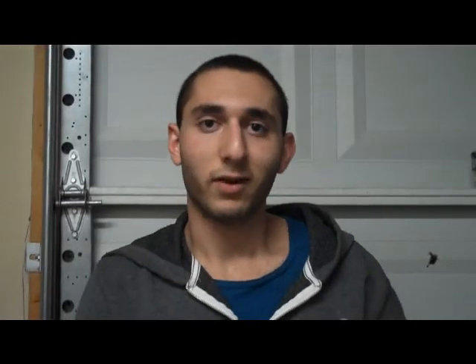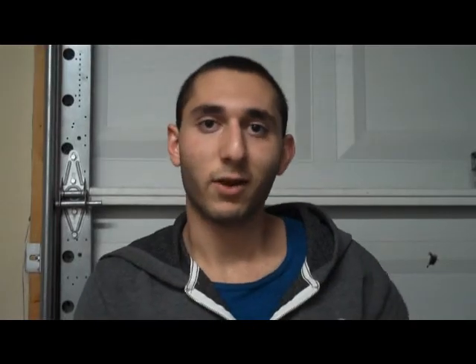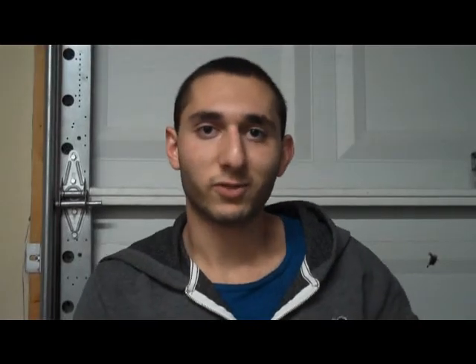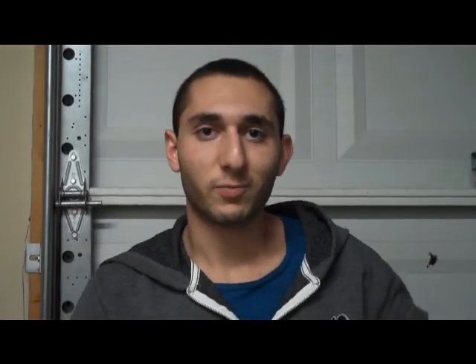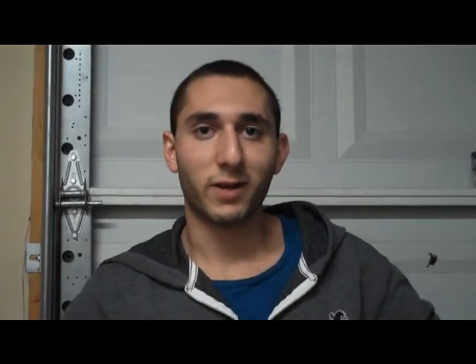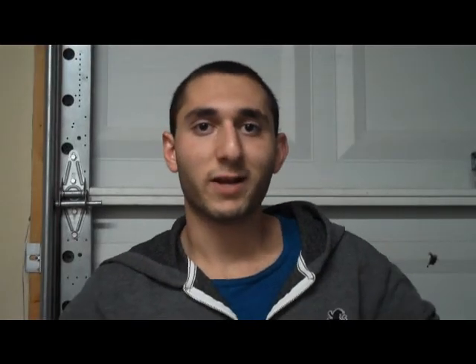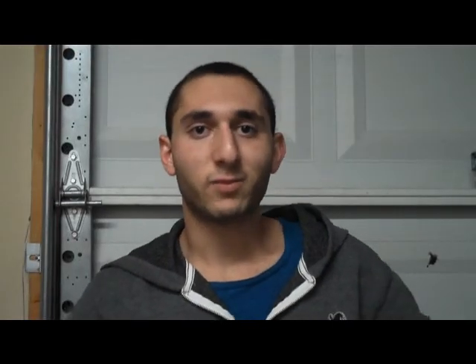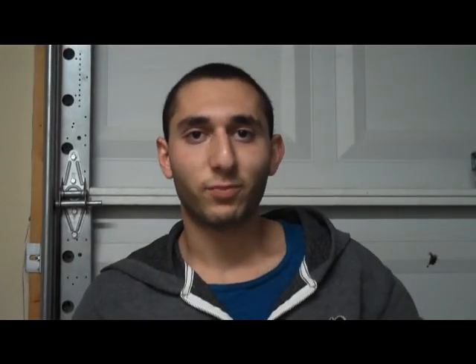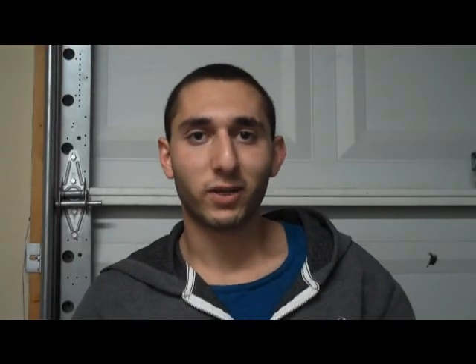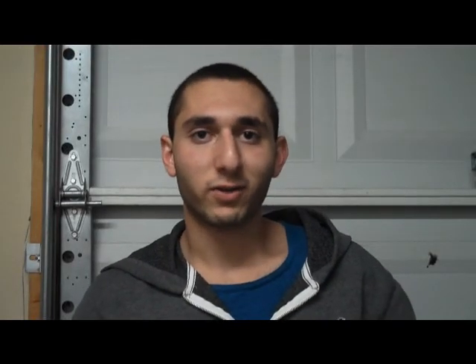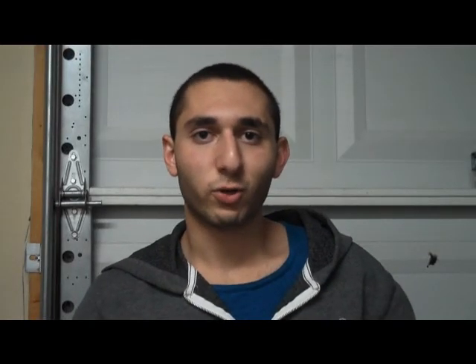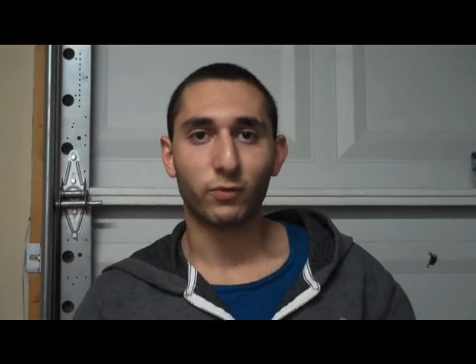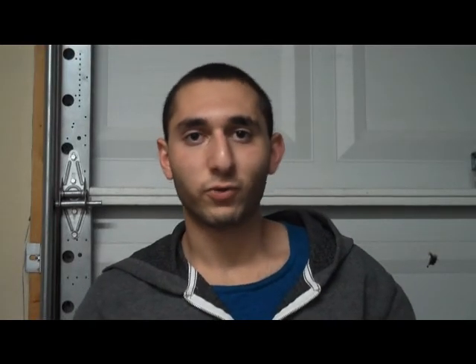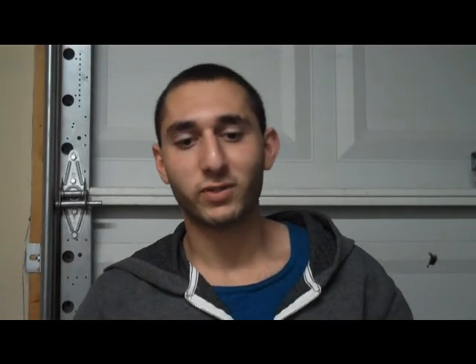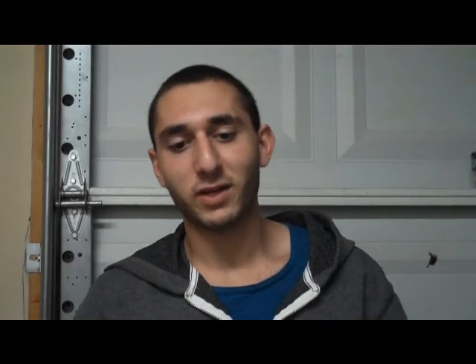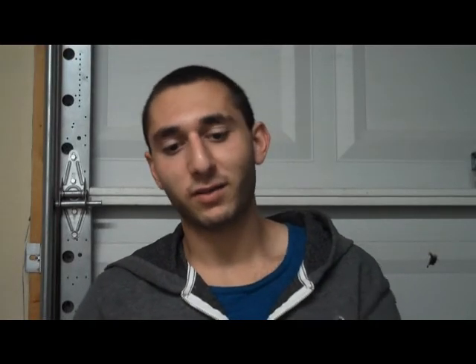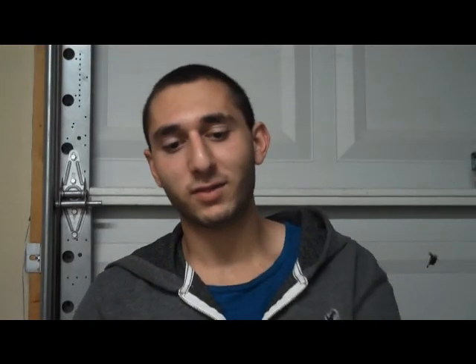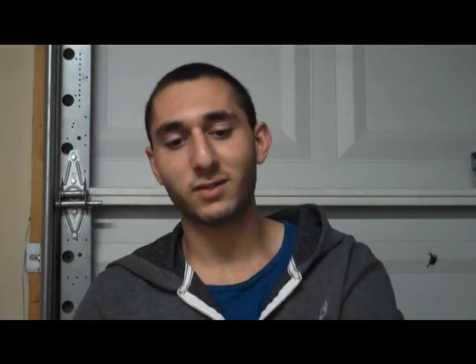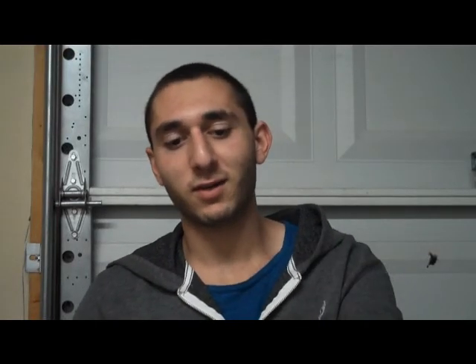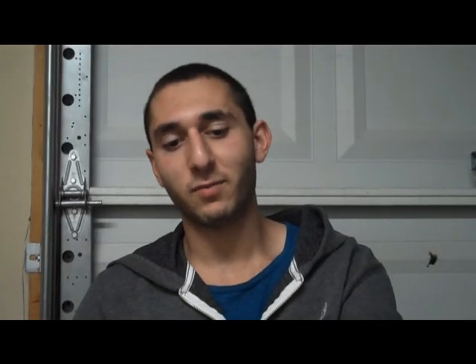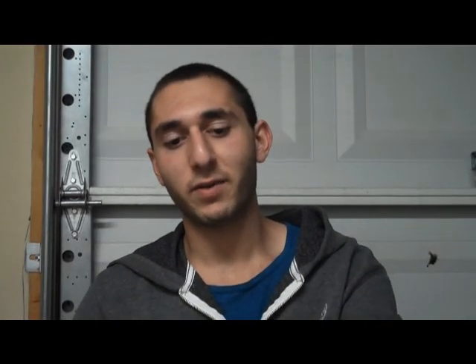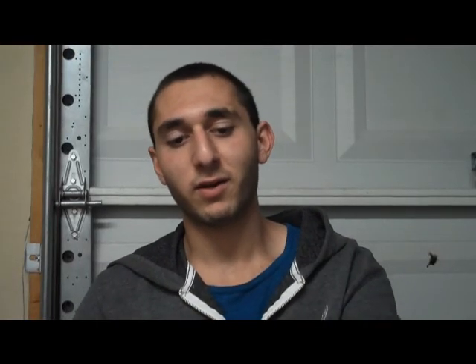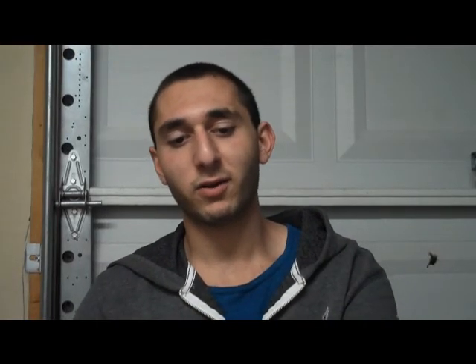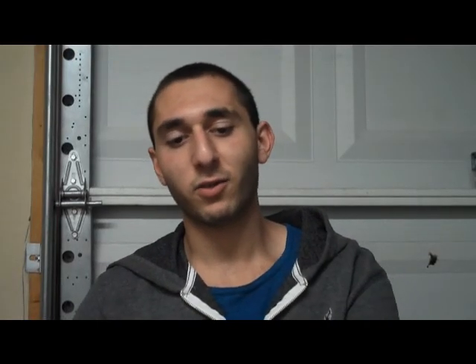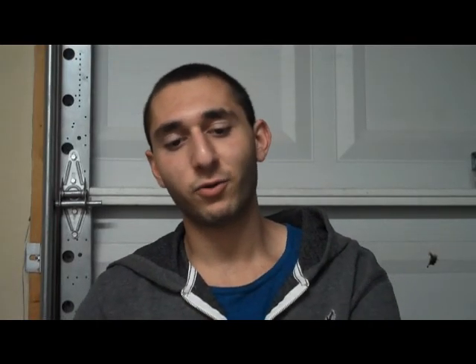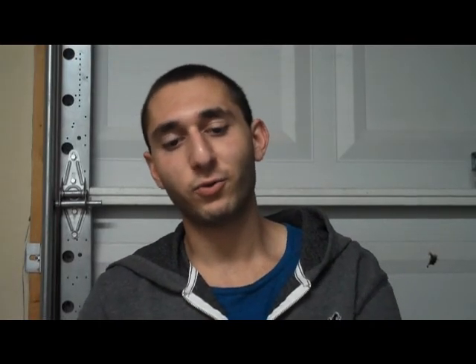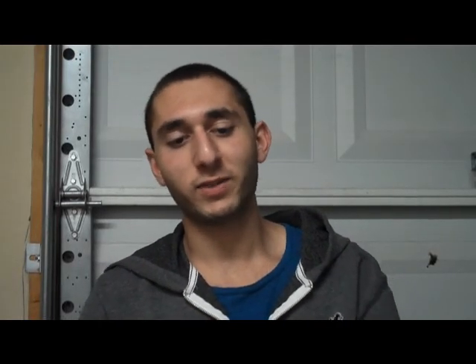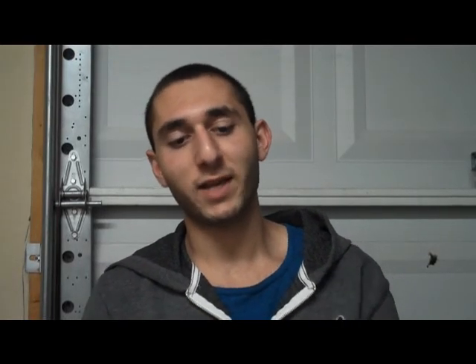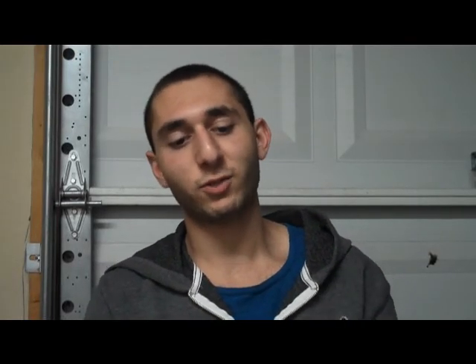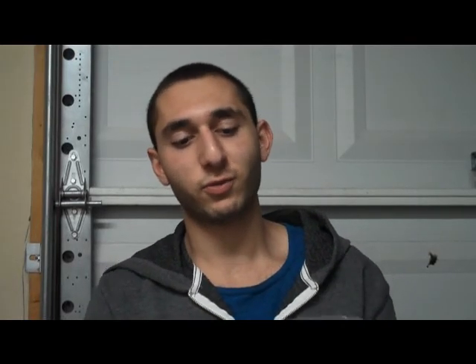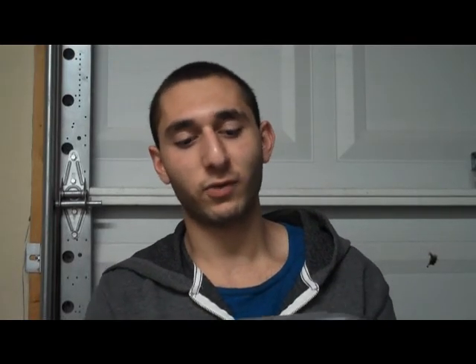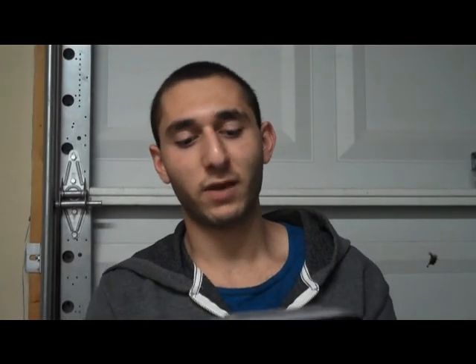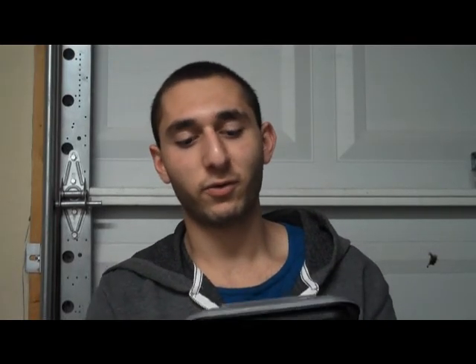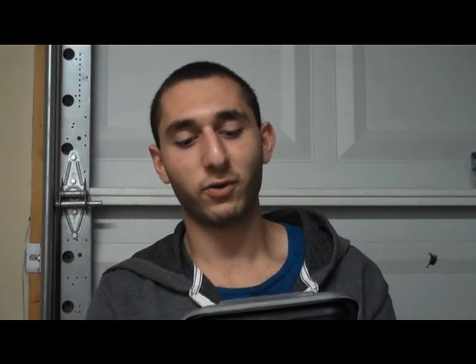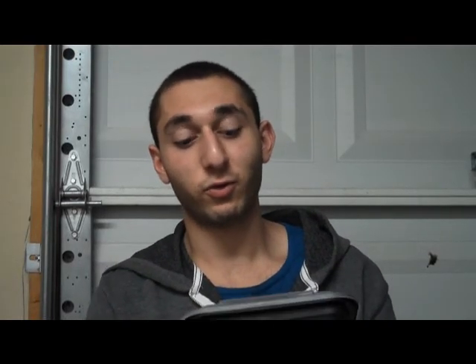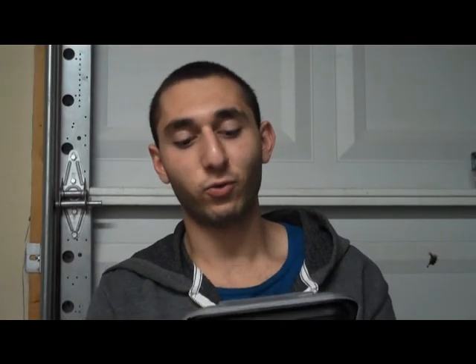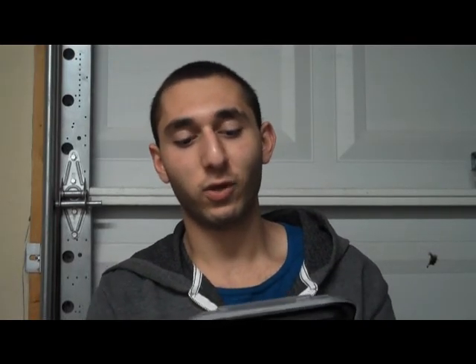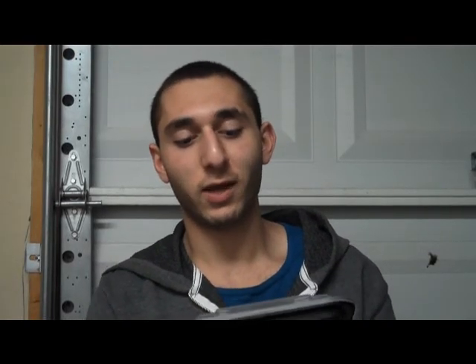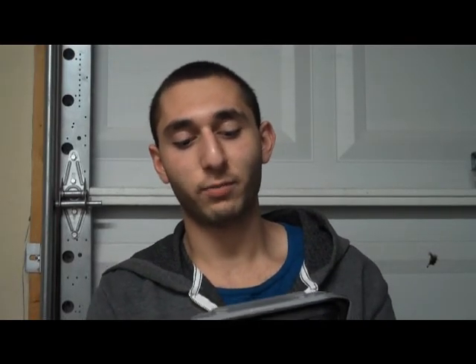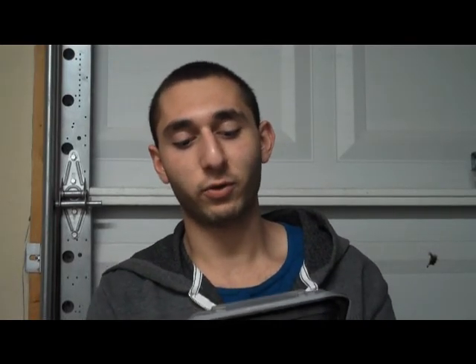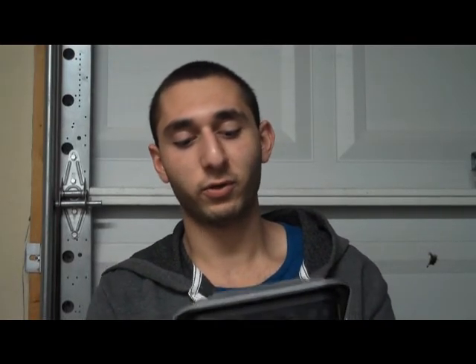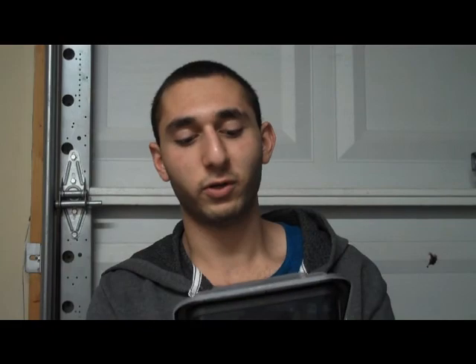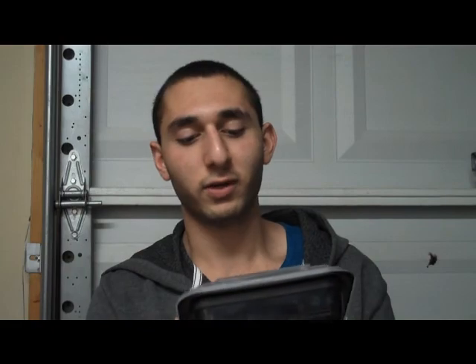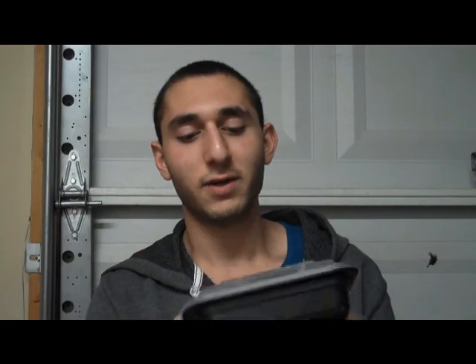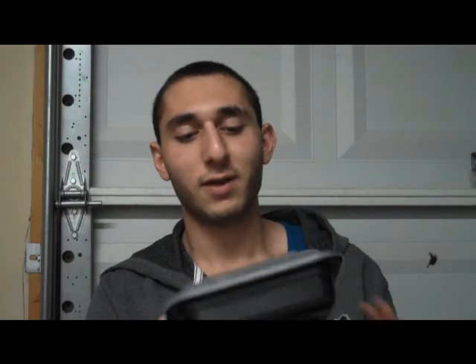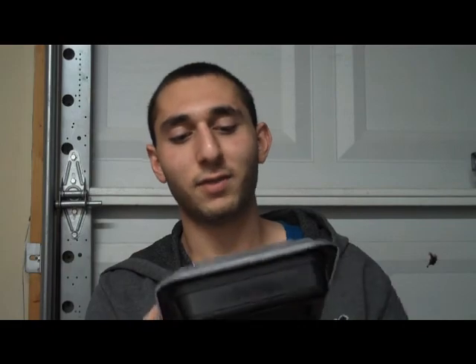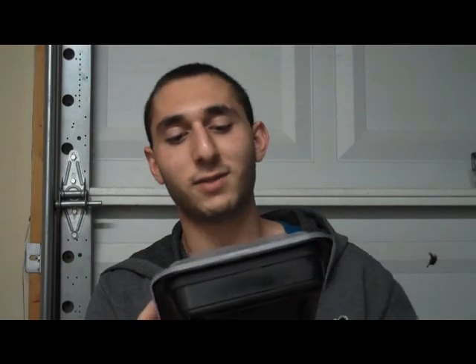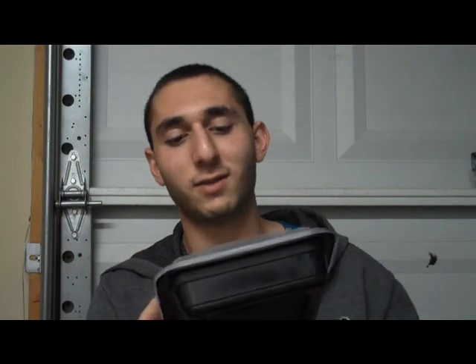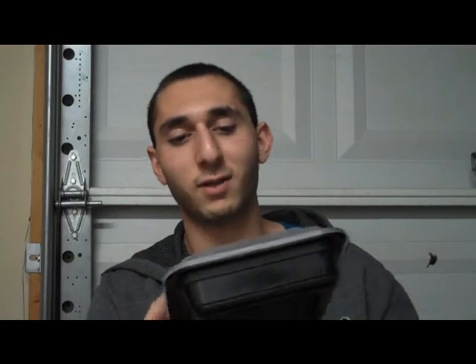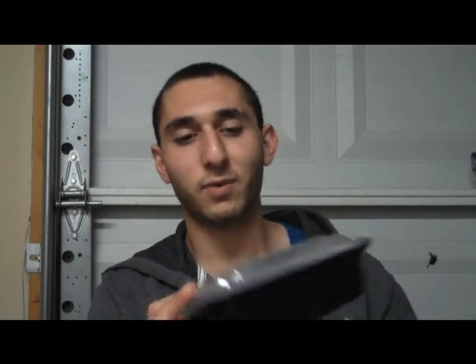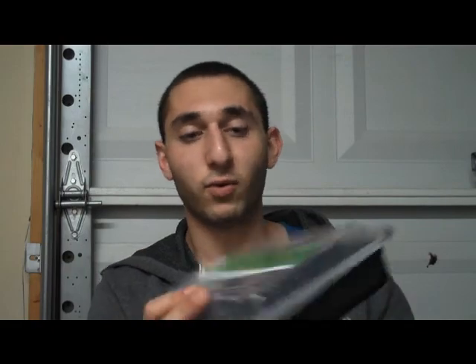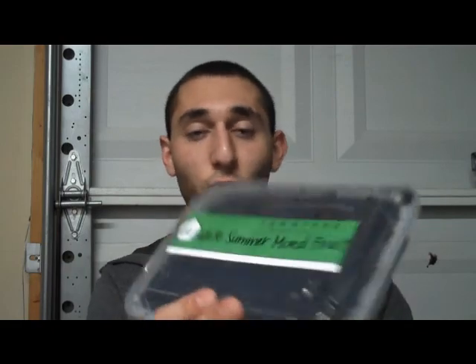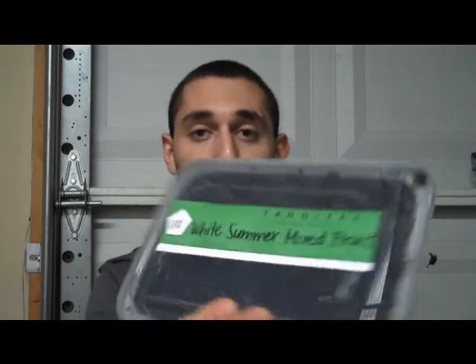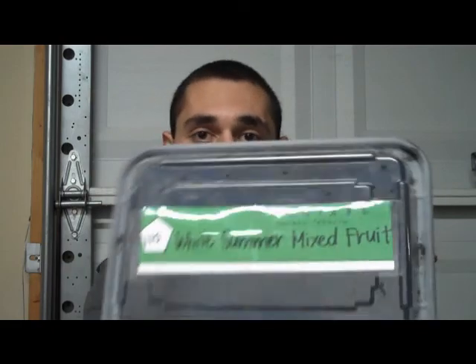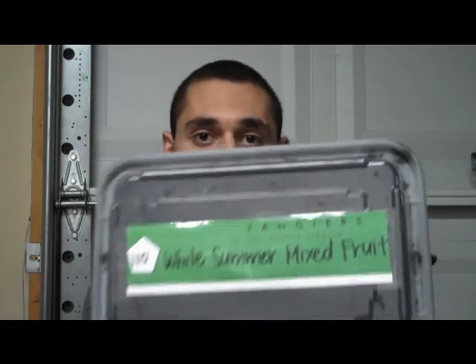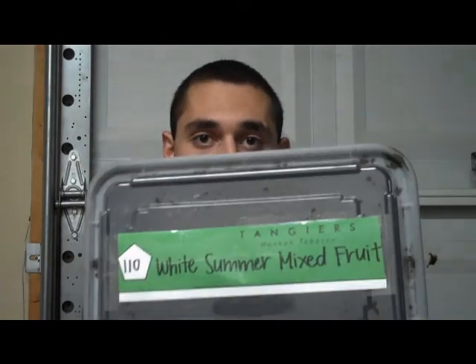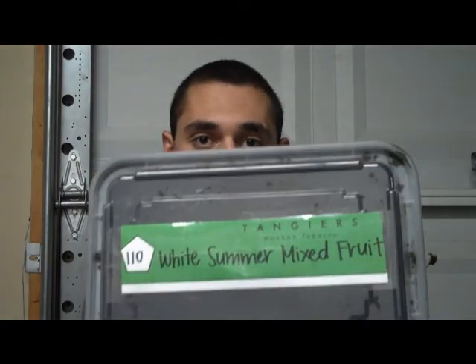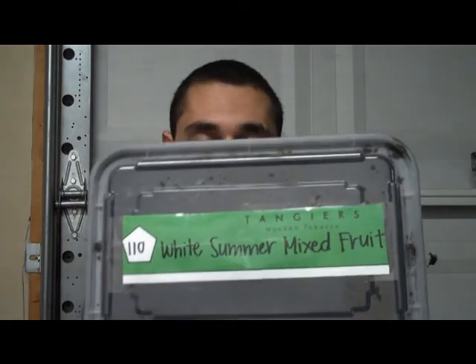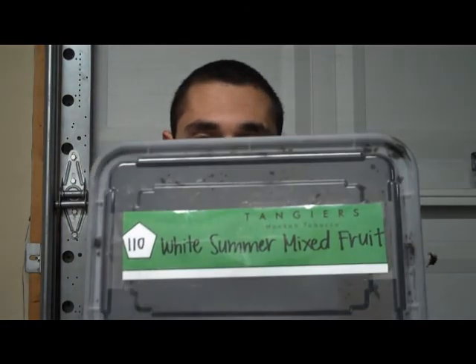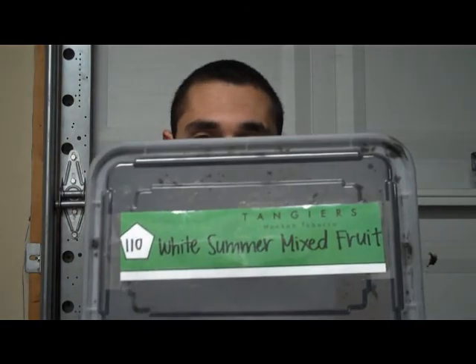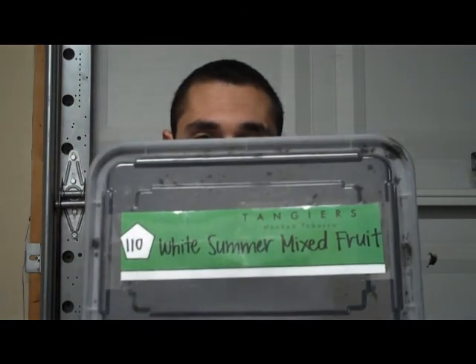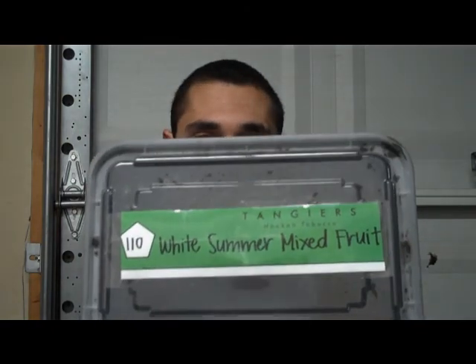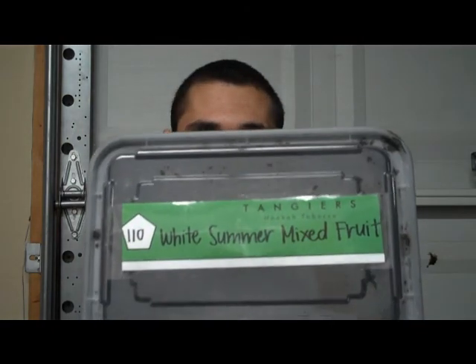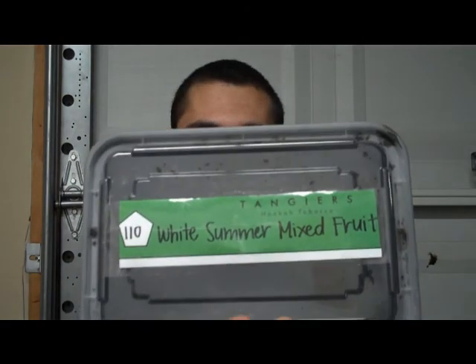Hey, what's up you guys? I'm bringing you another review today. This is going to be on another new Tangiers flavor in the new line Berkuk.